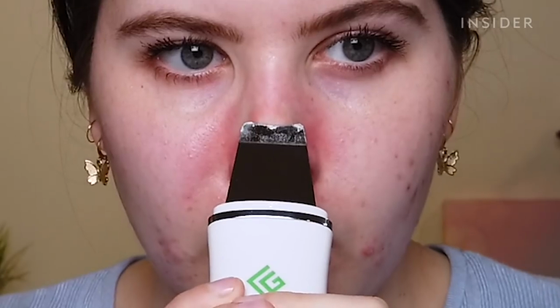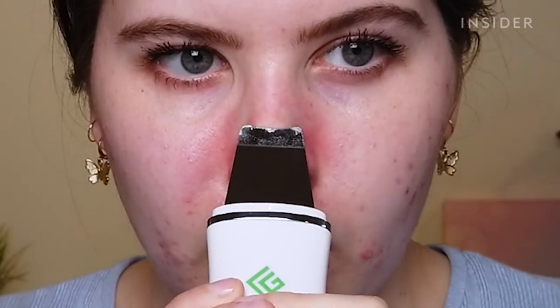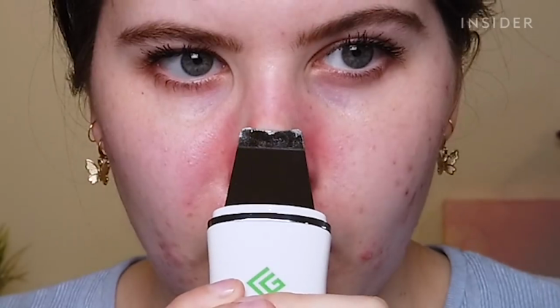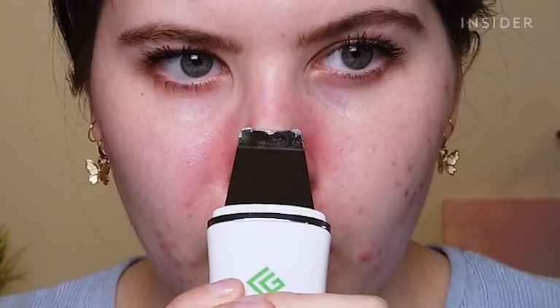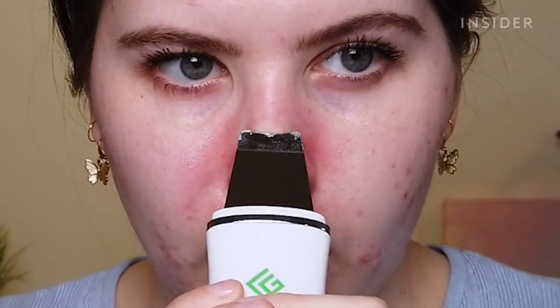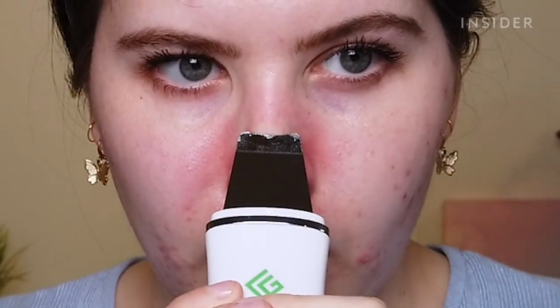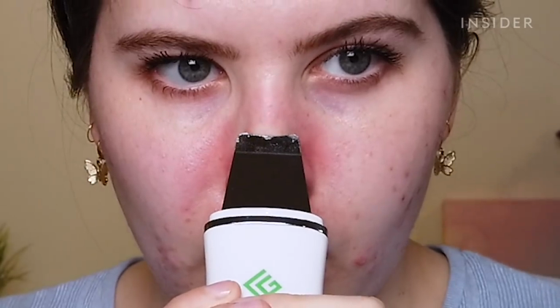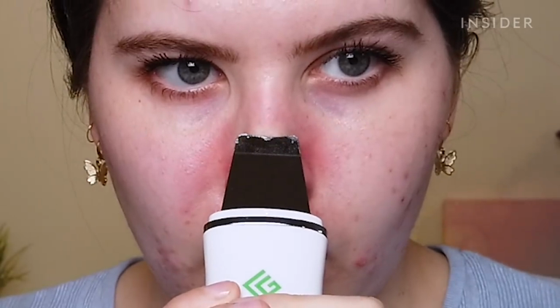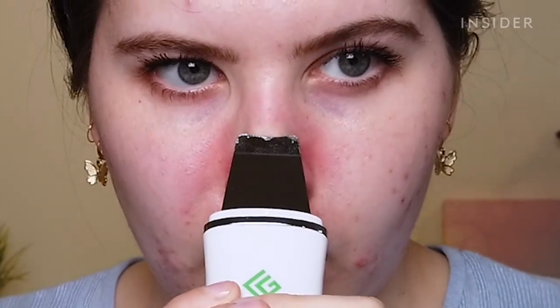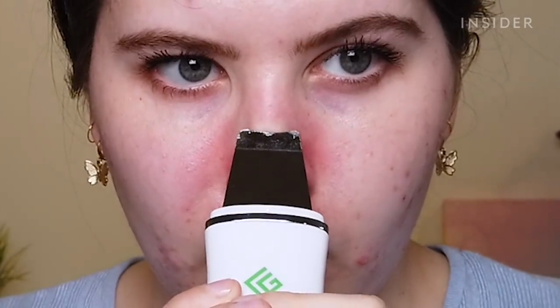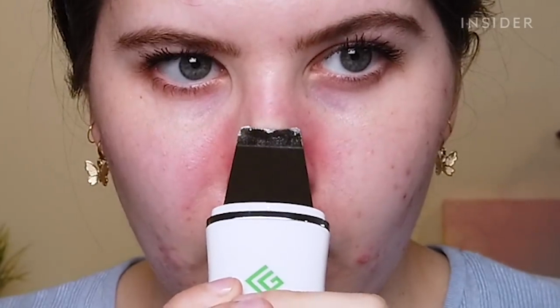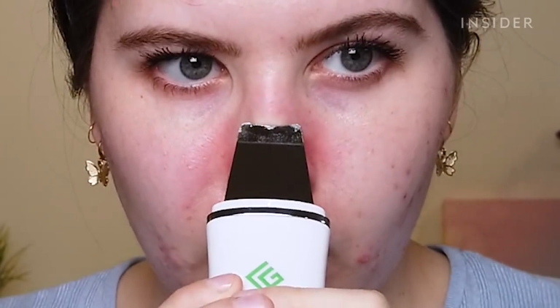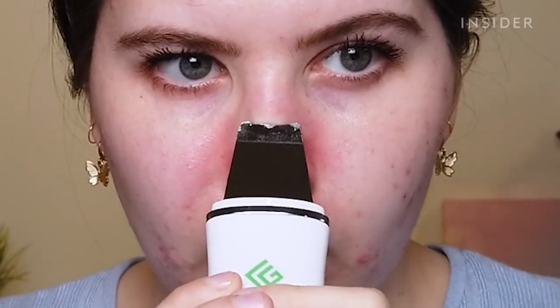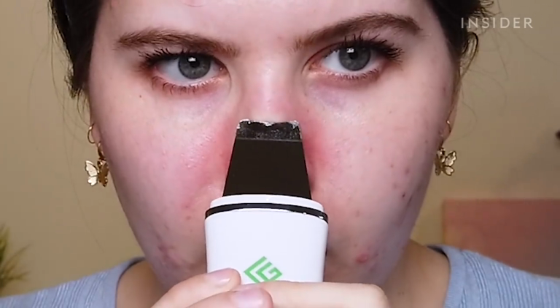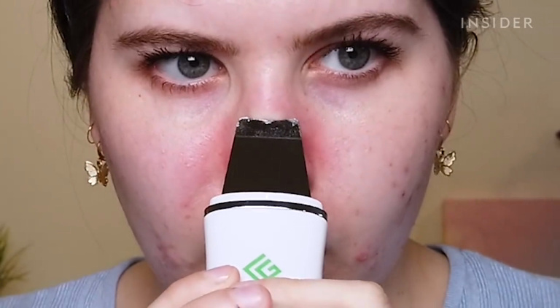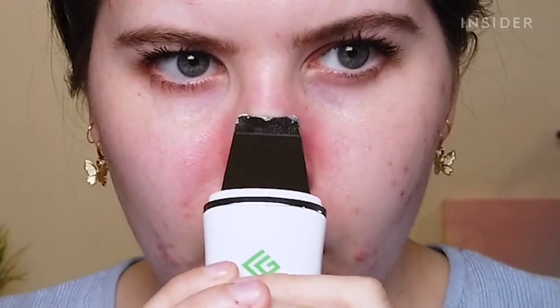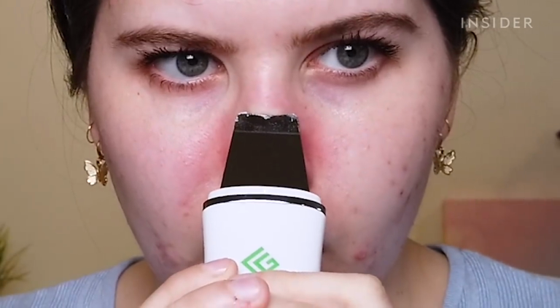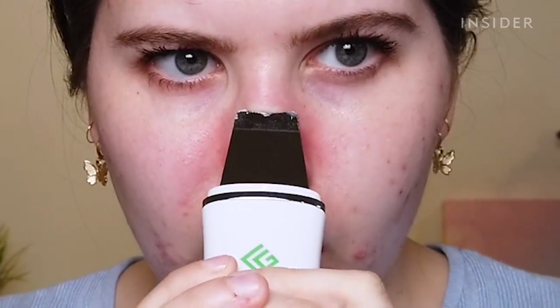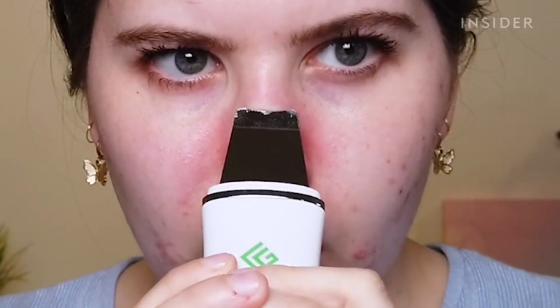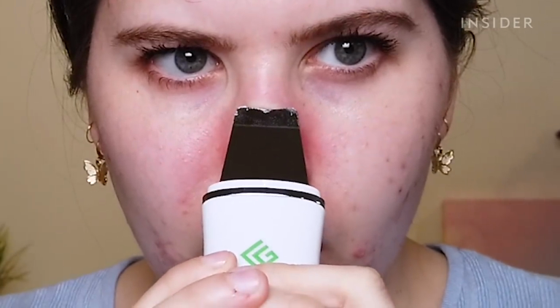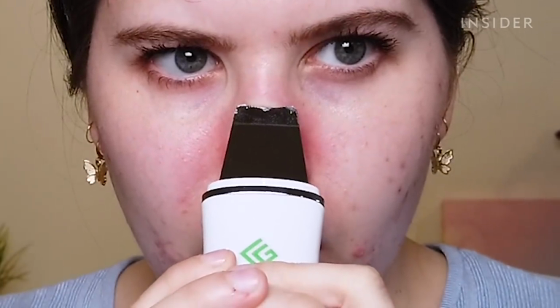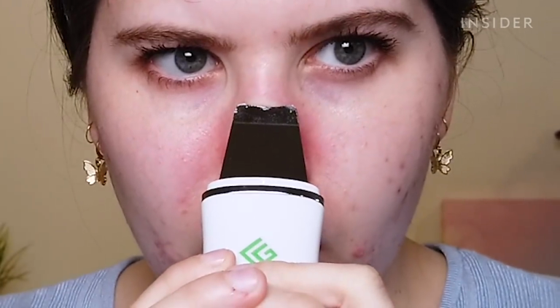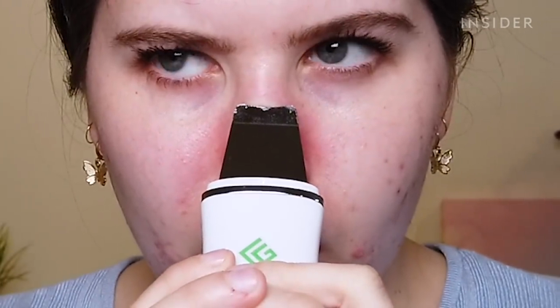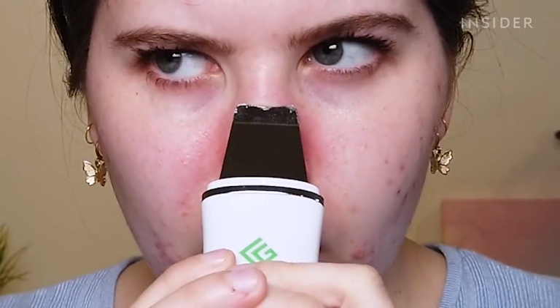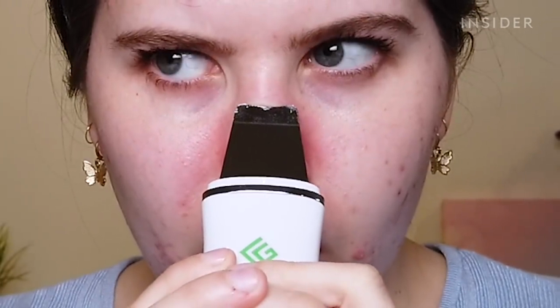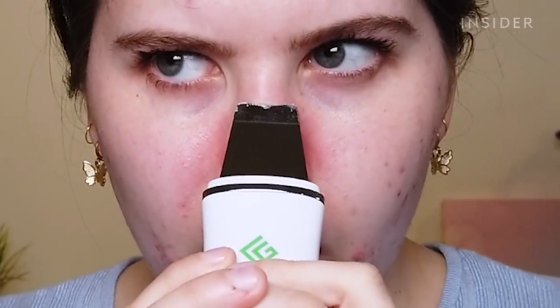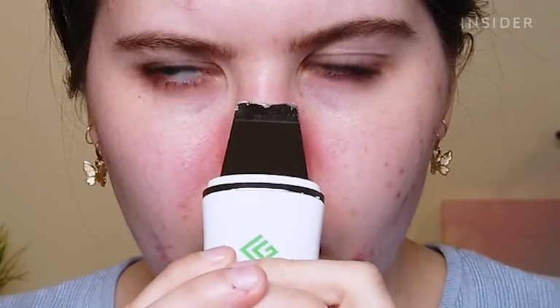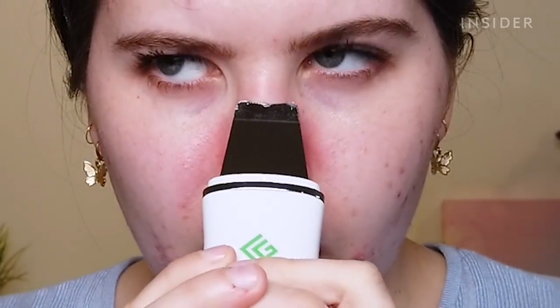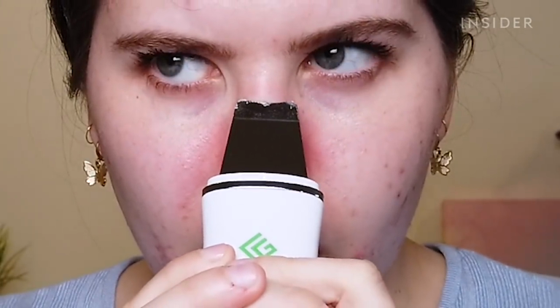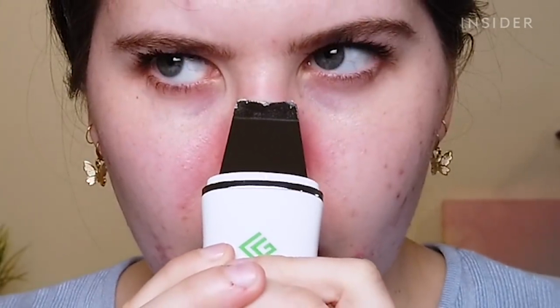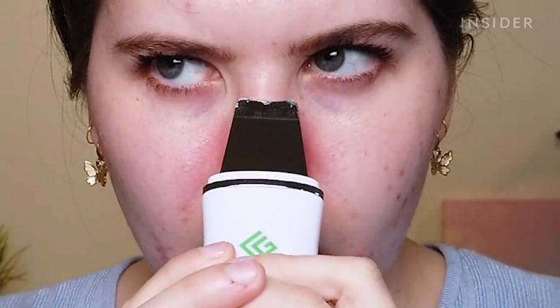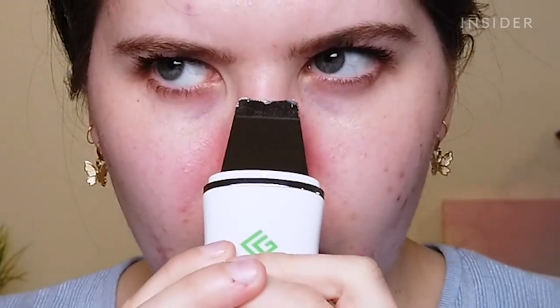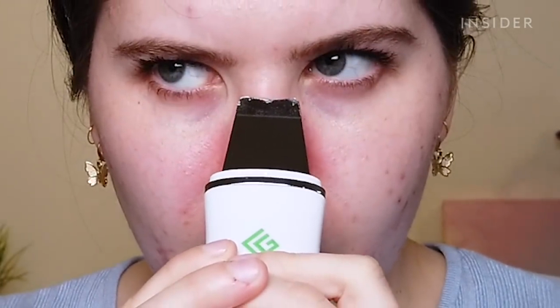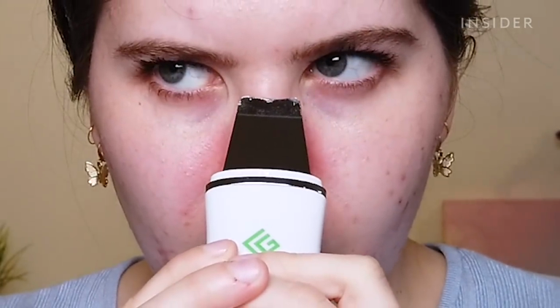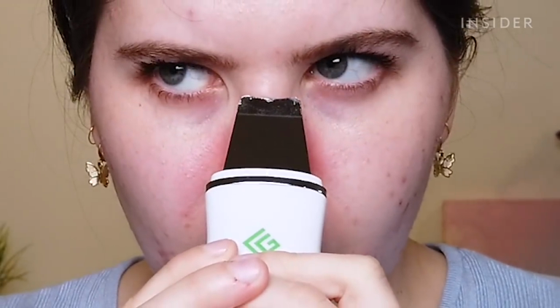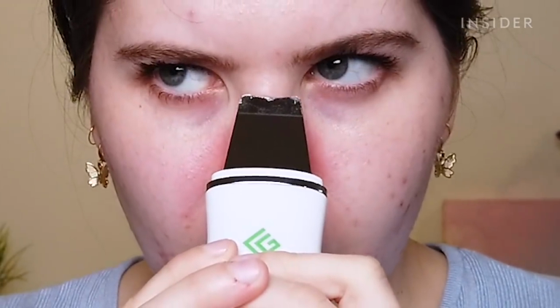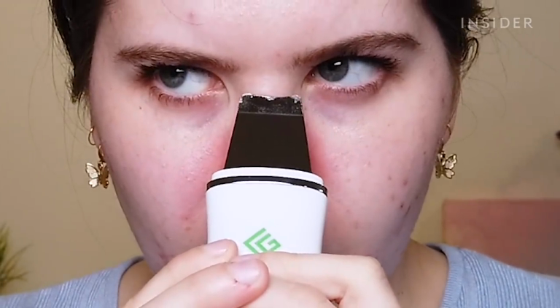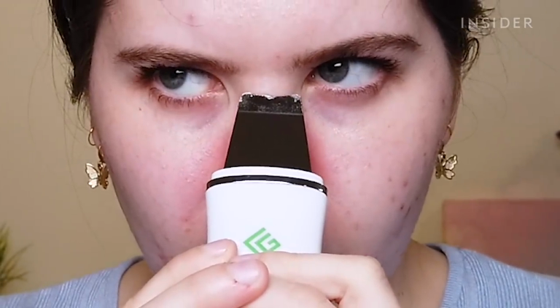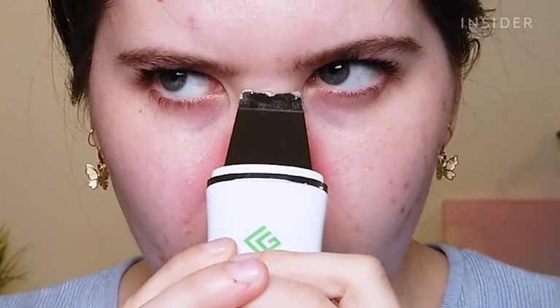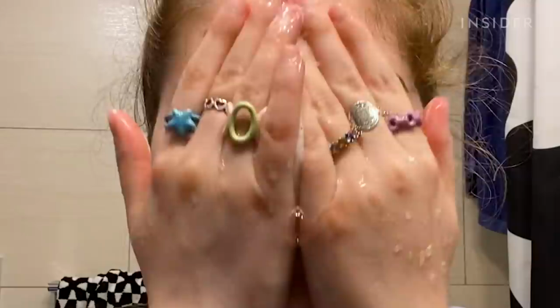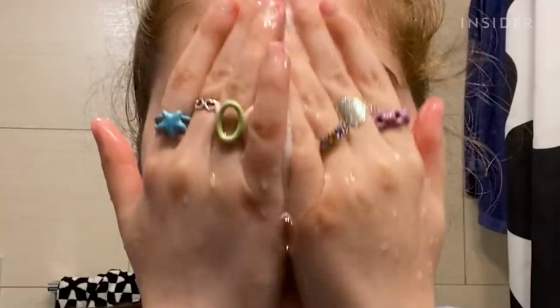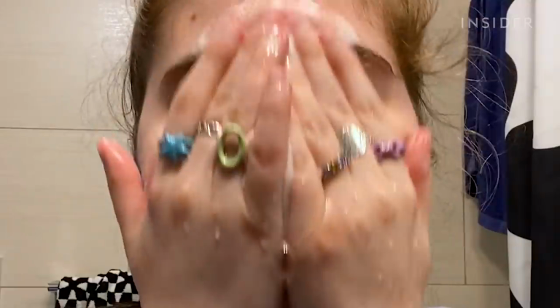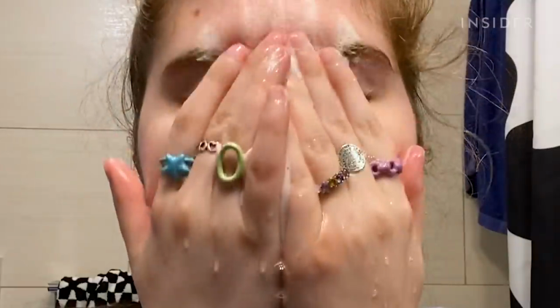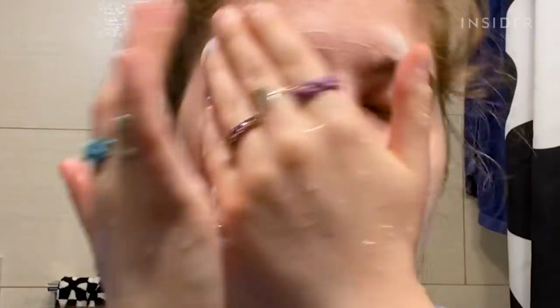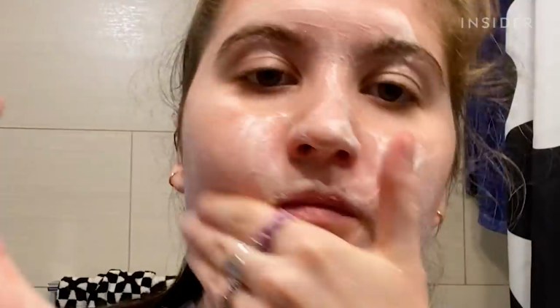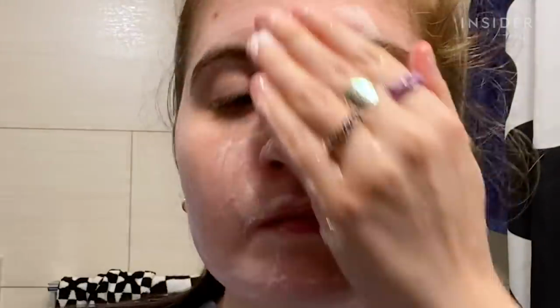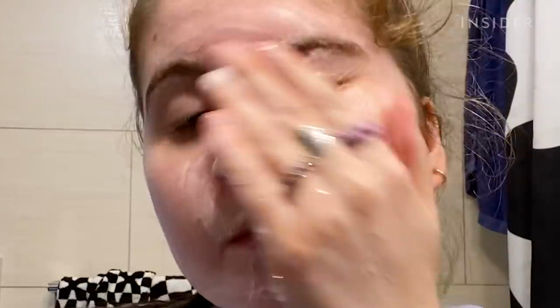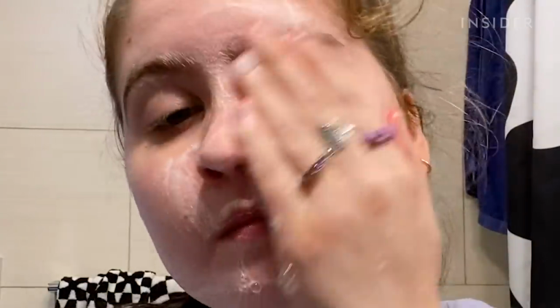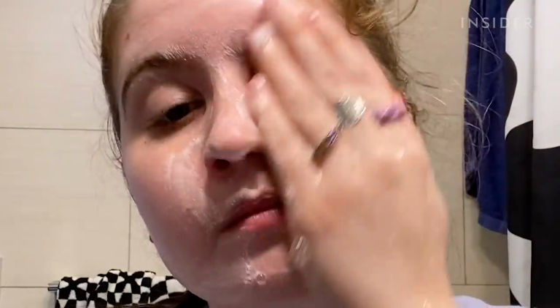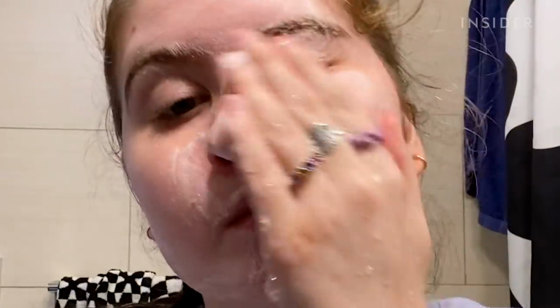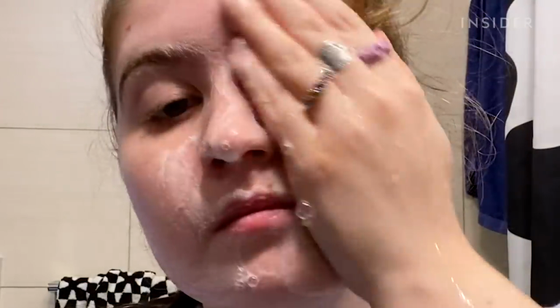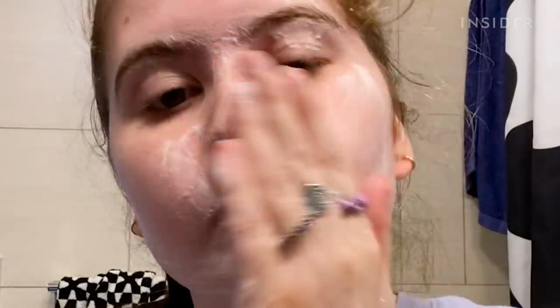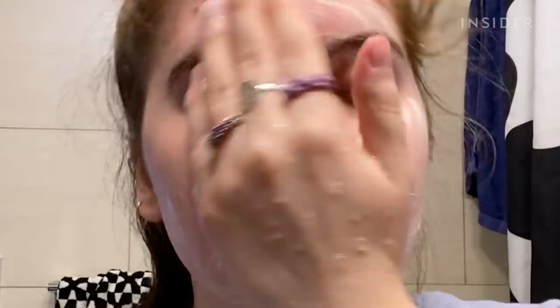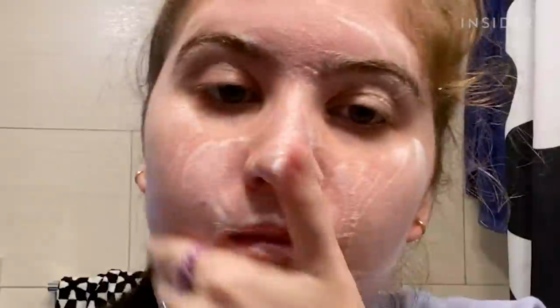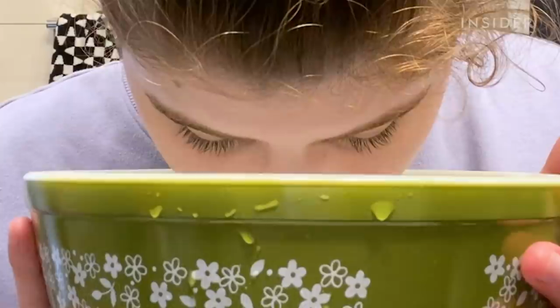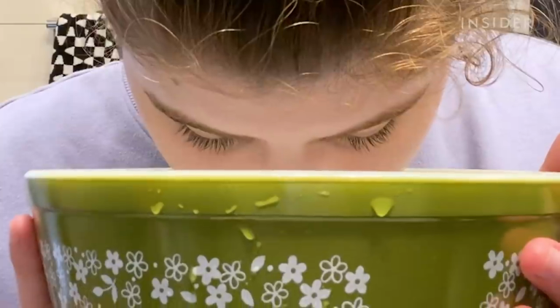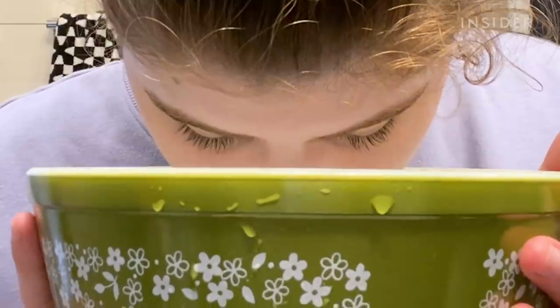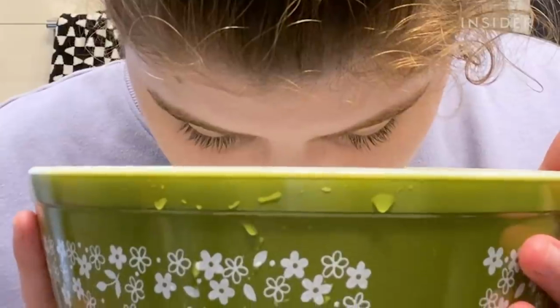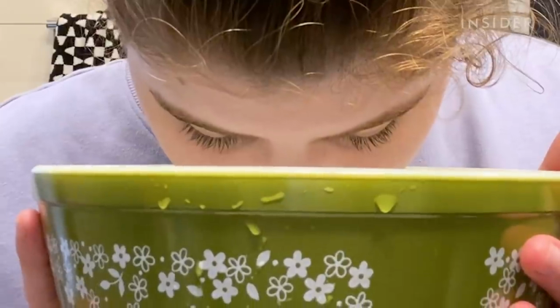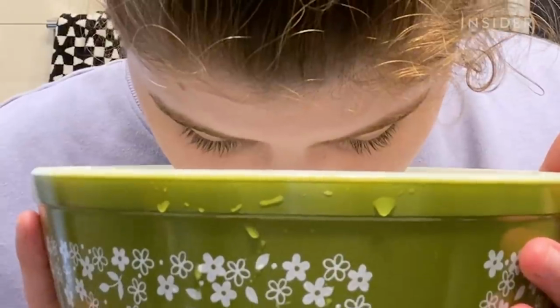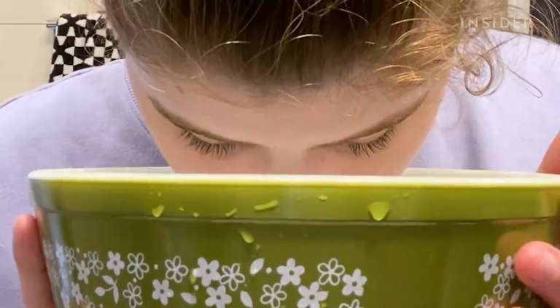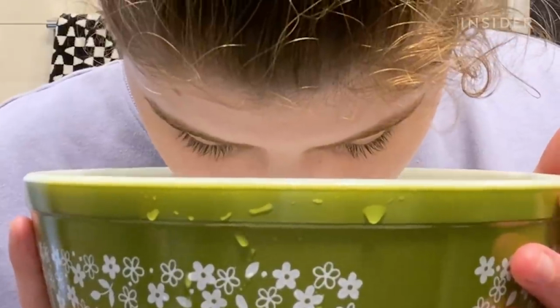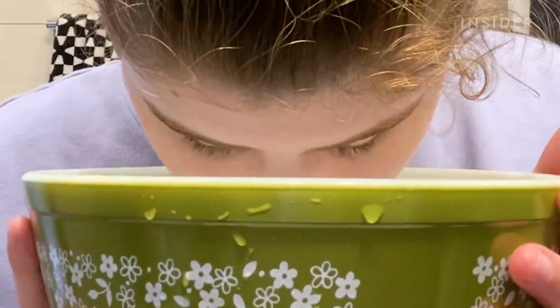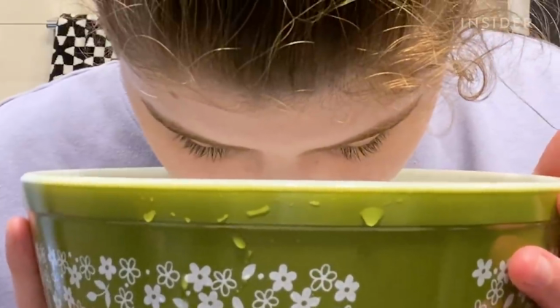I have tried an electric pore scraper before, so I'm interested to see if this one is any better. To prepare, I cleansed and steamed my face.